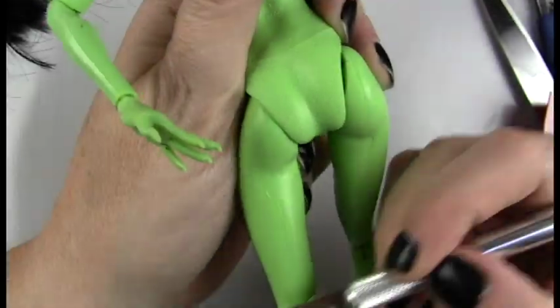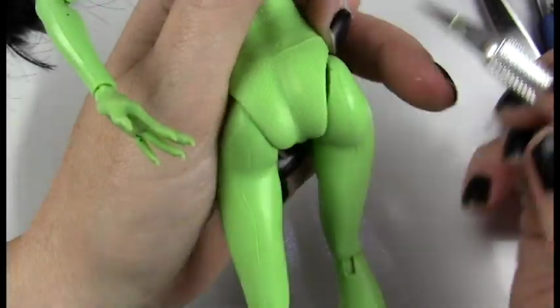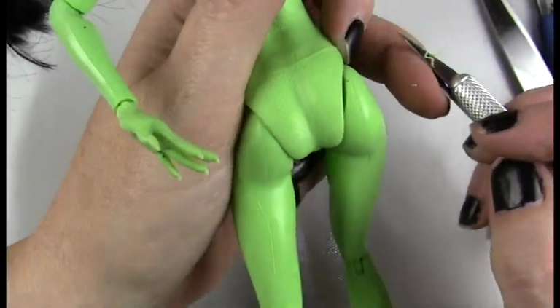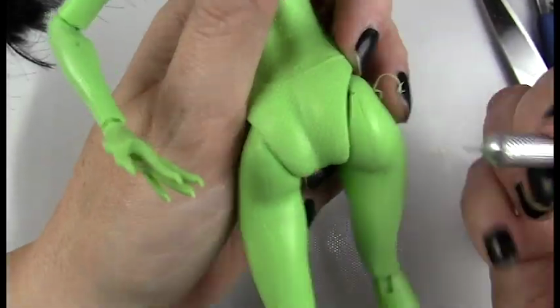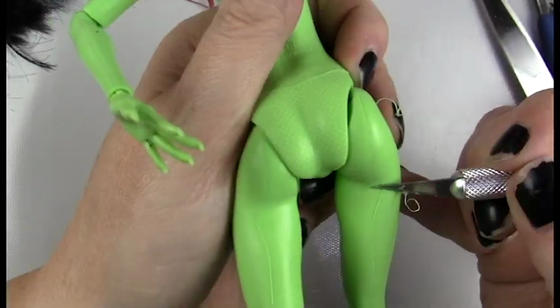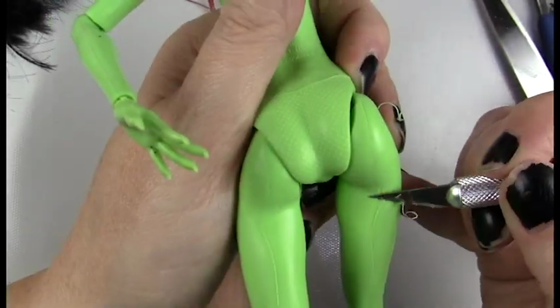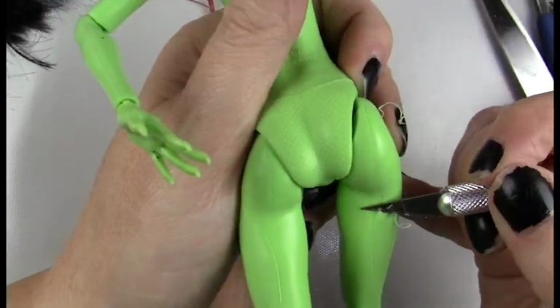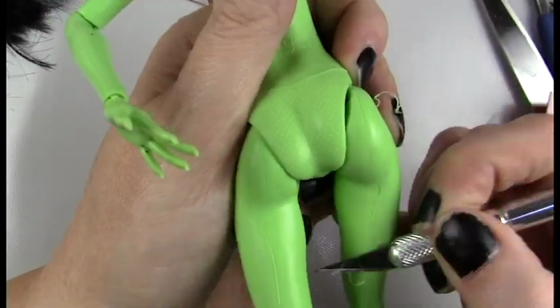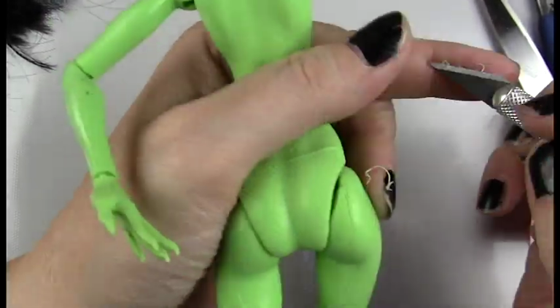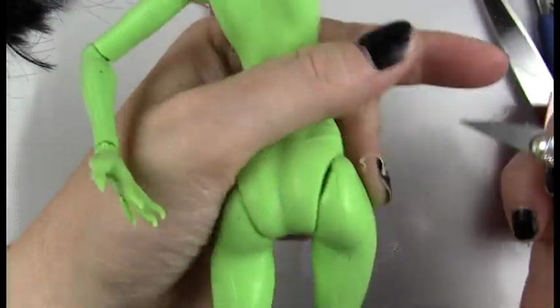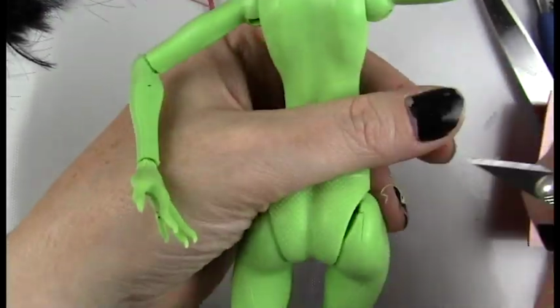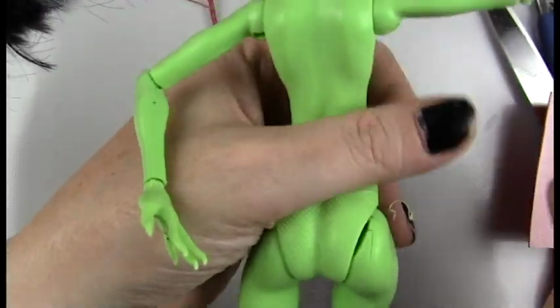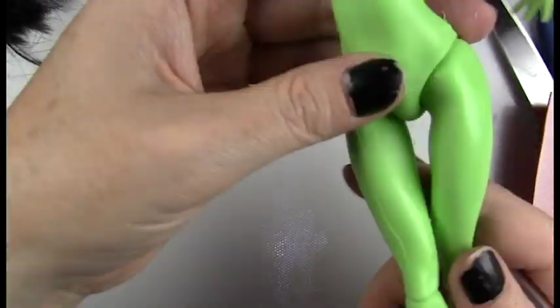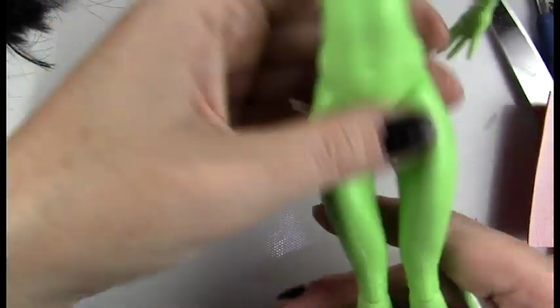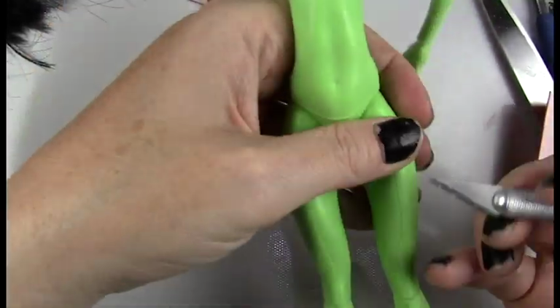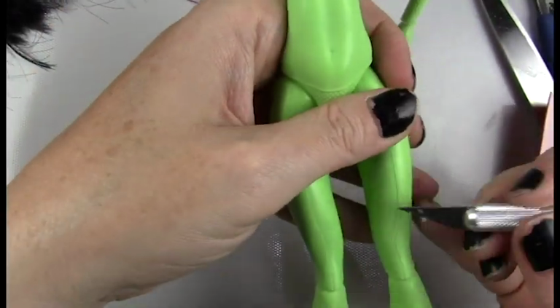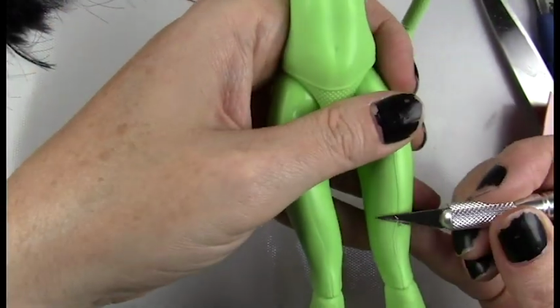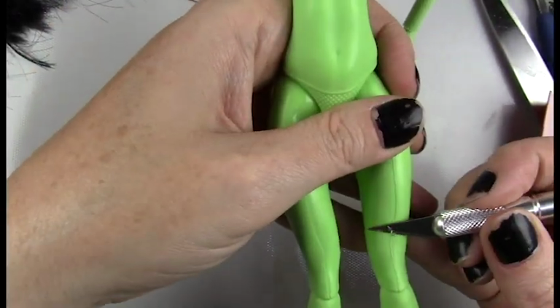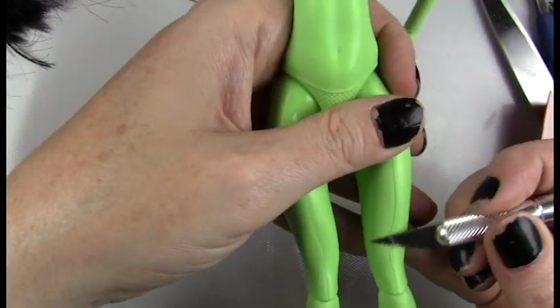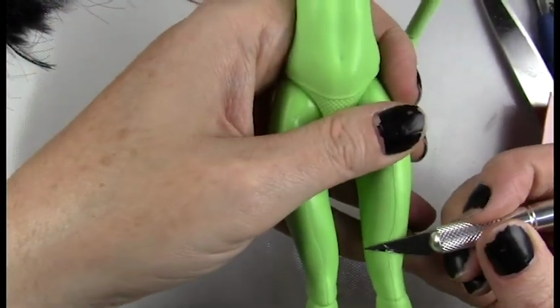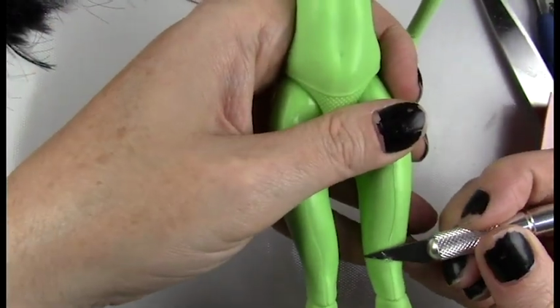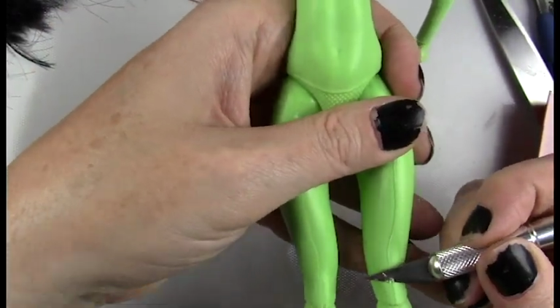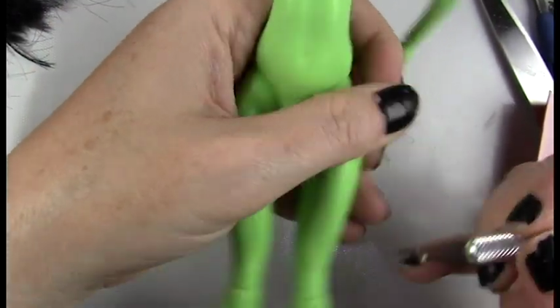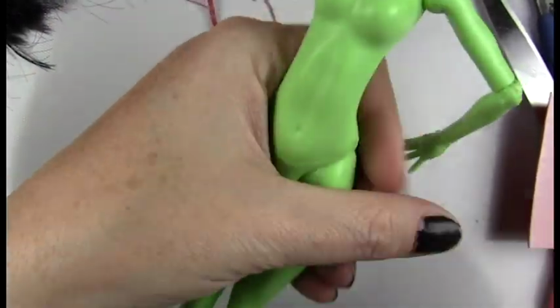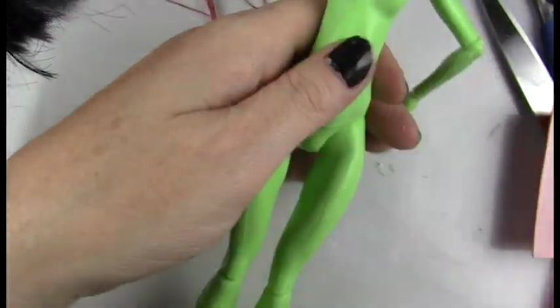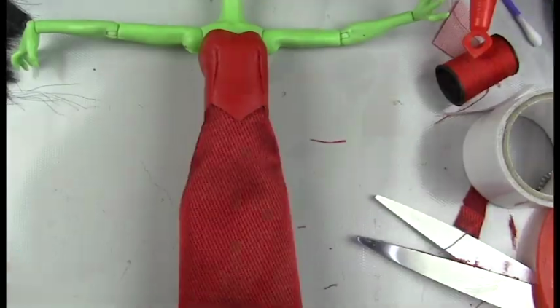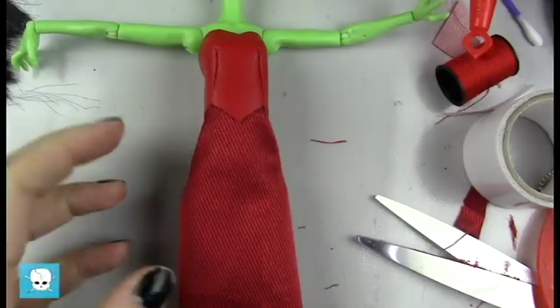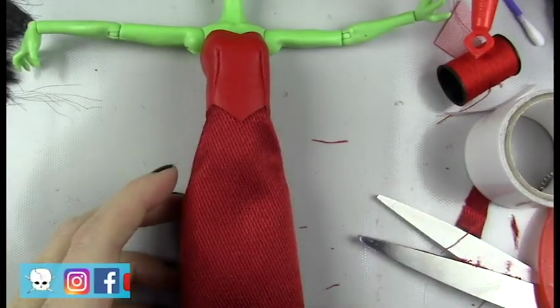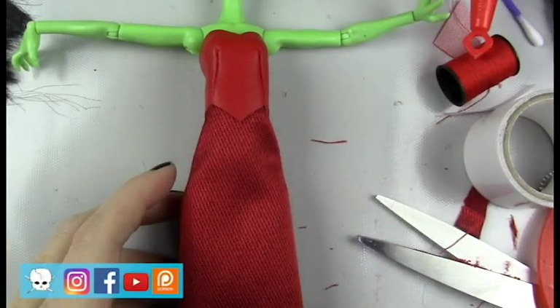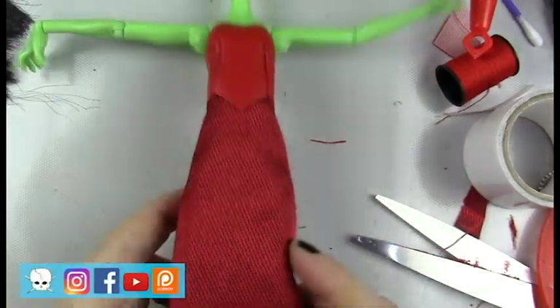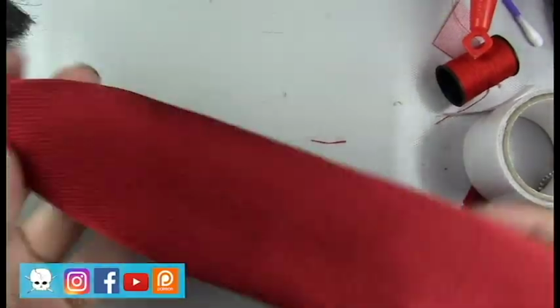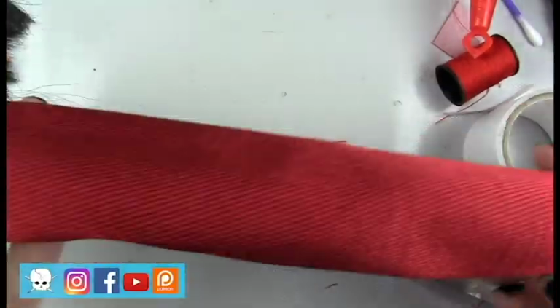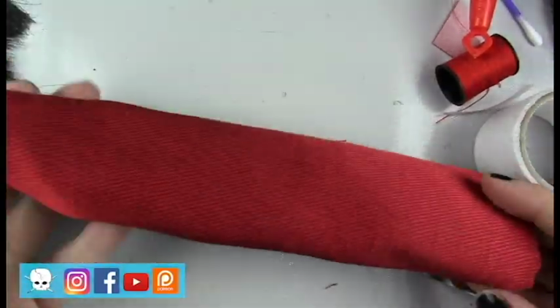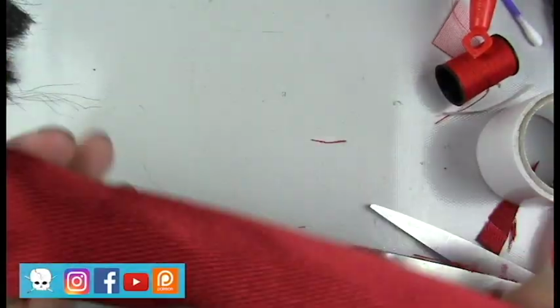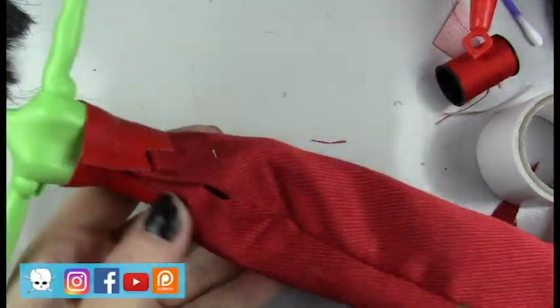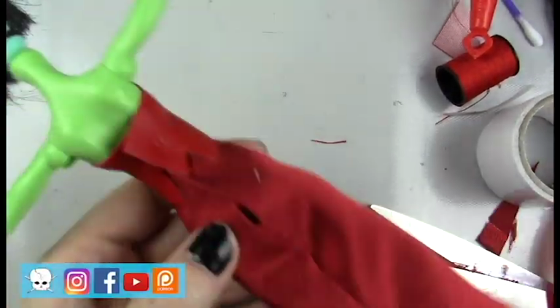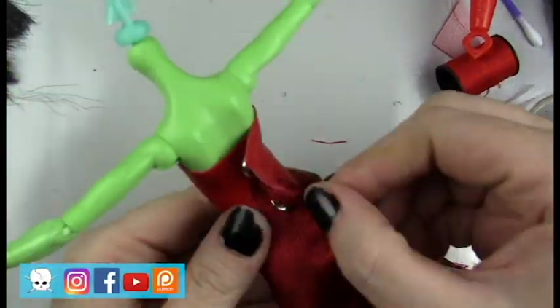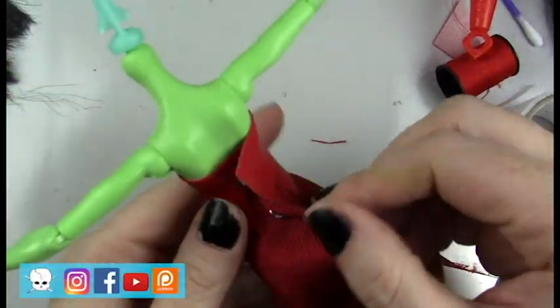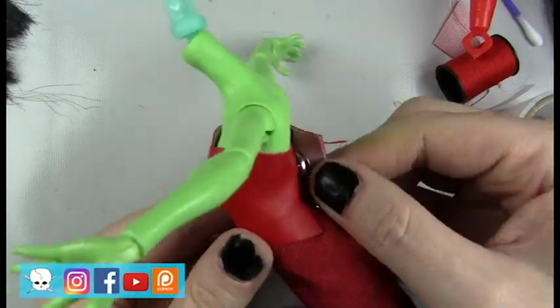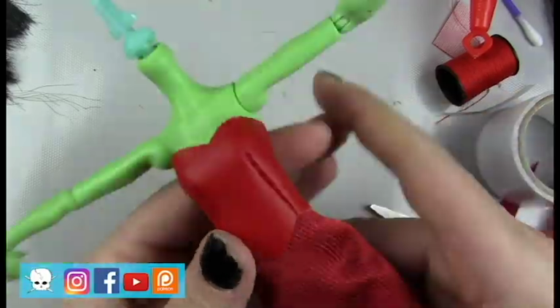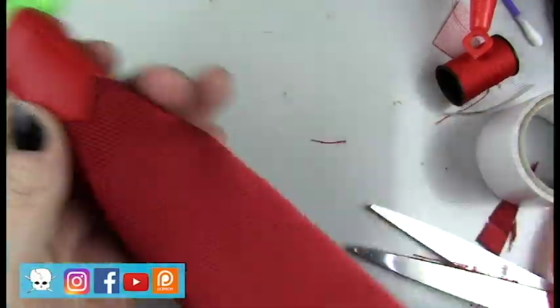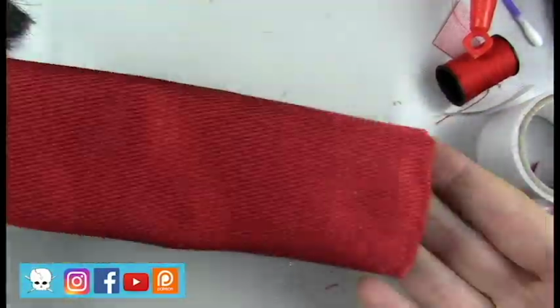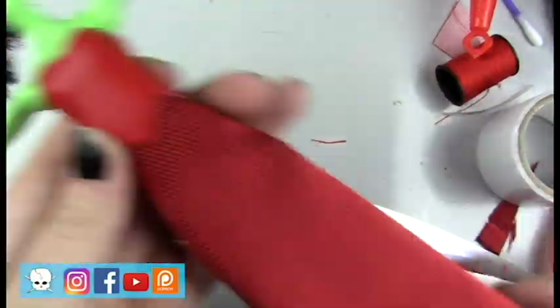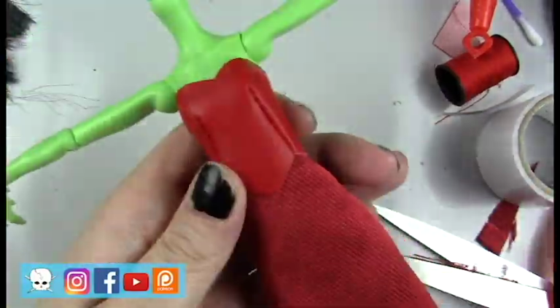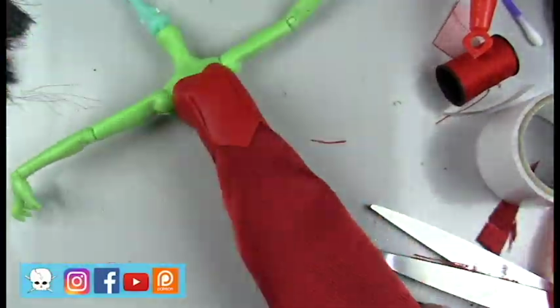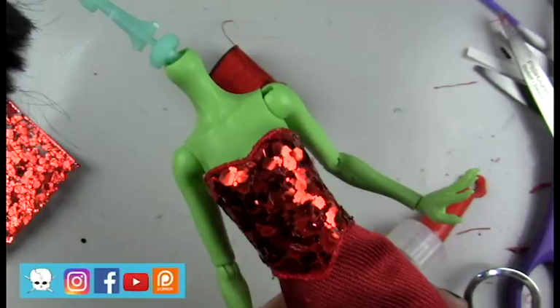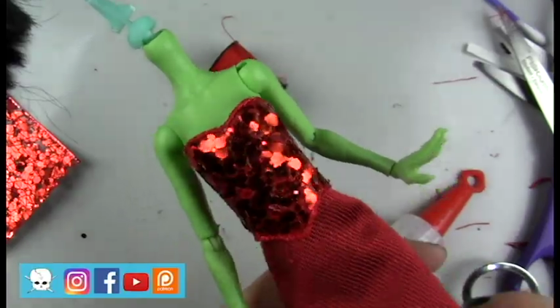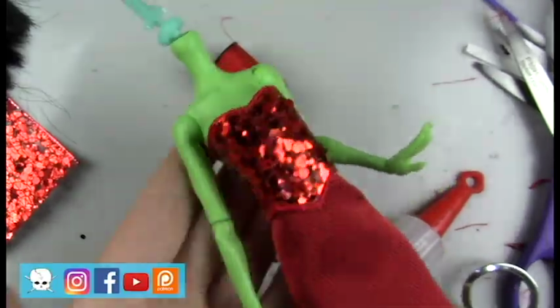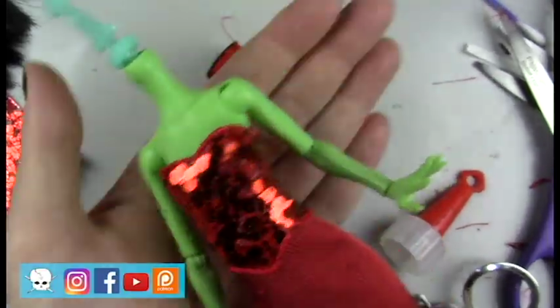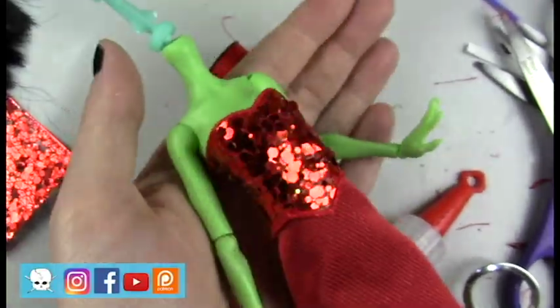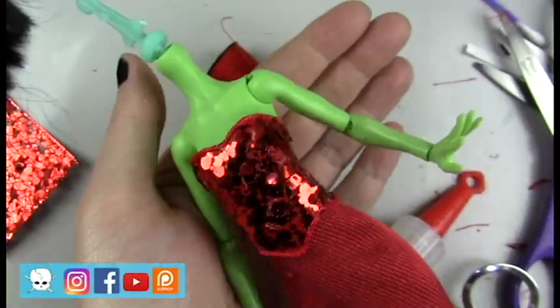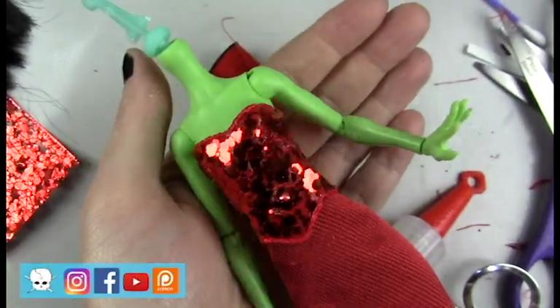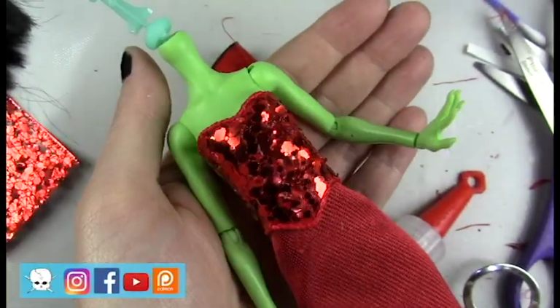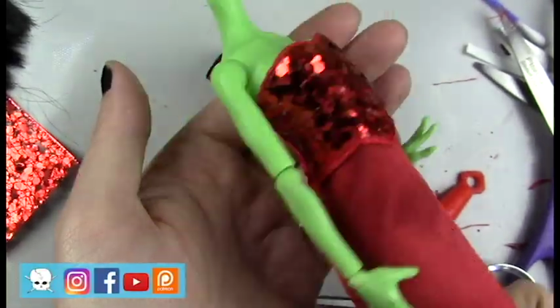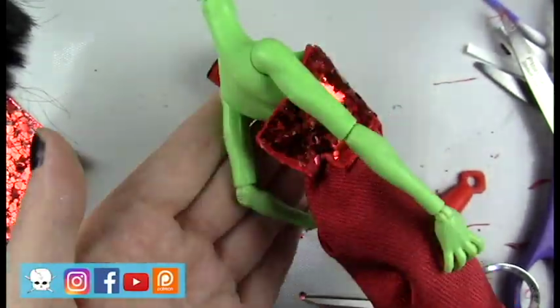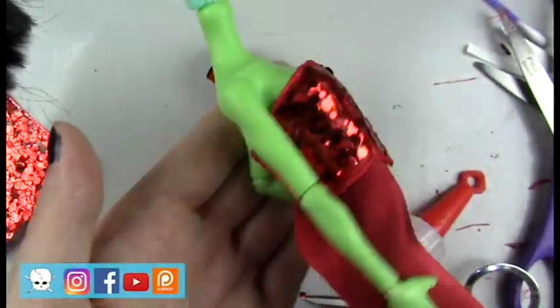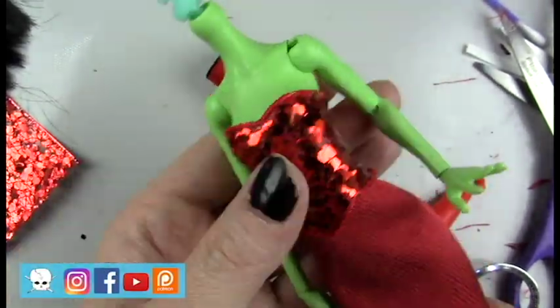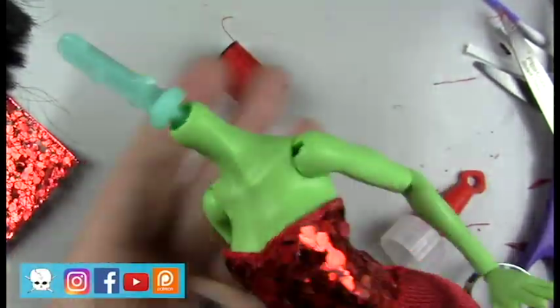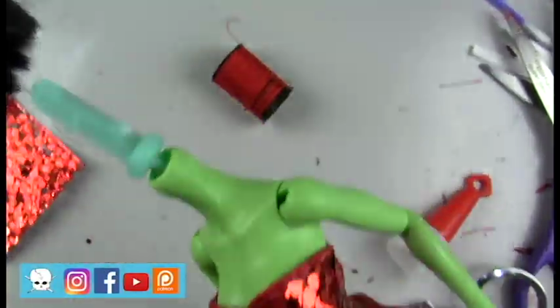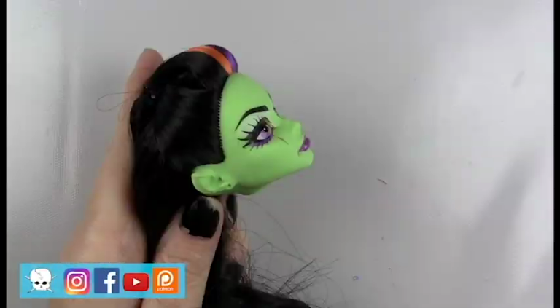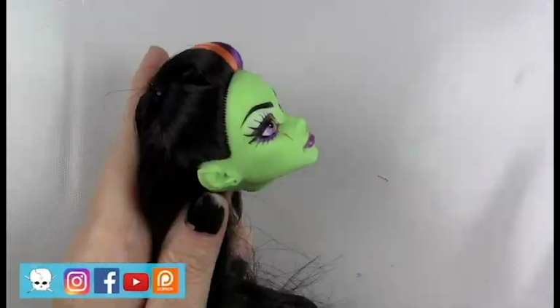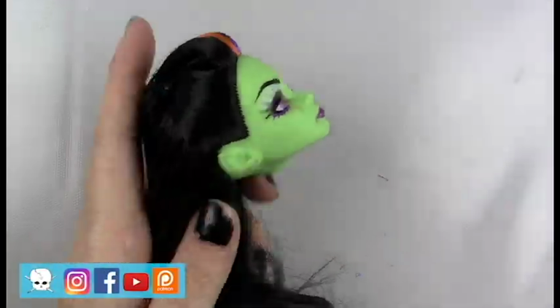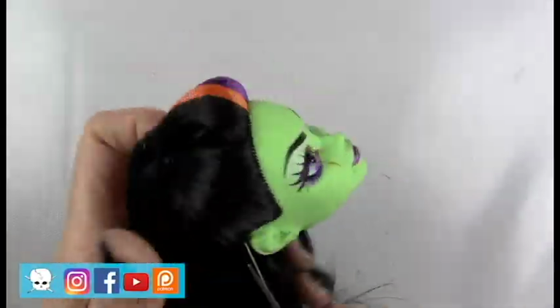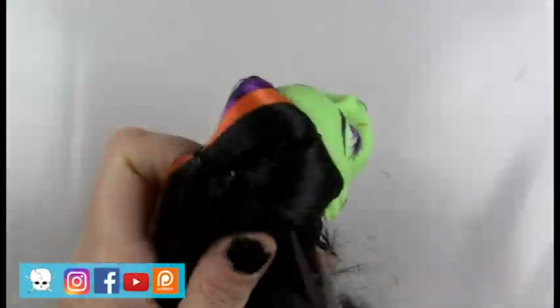Hello everyone, it's Carrie, and in today's video I'm working on a Costa Fierce Monster High doll and making her into Miss Argentina from Beetlejuice.